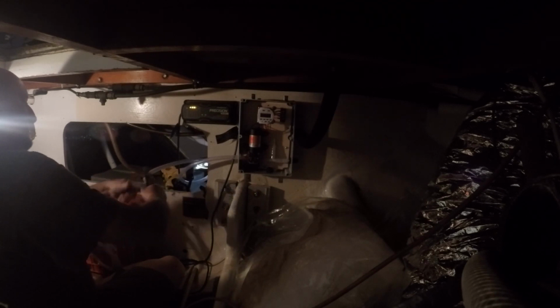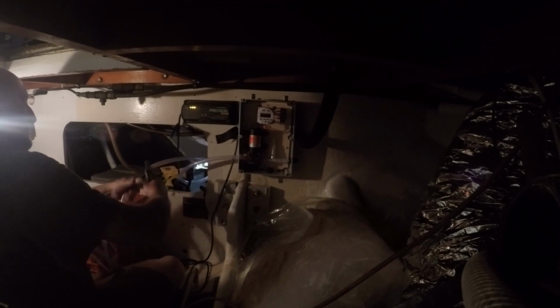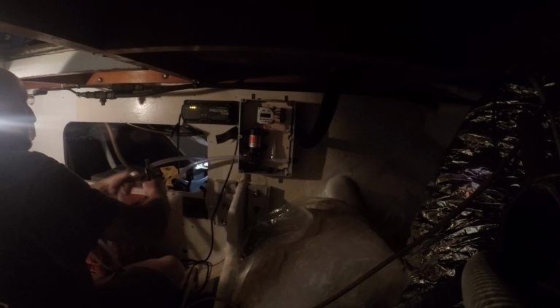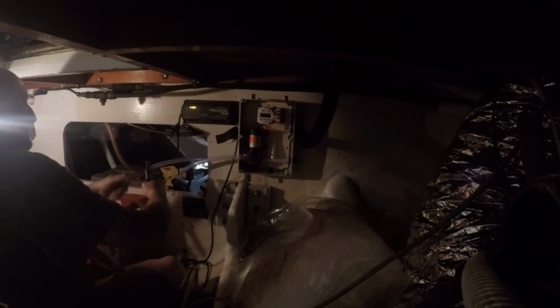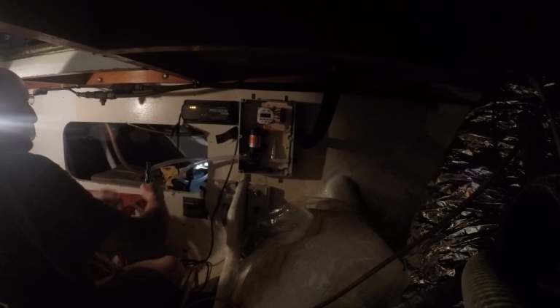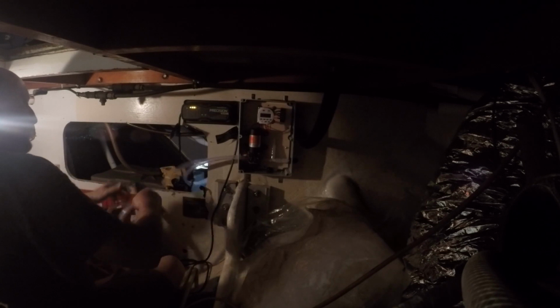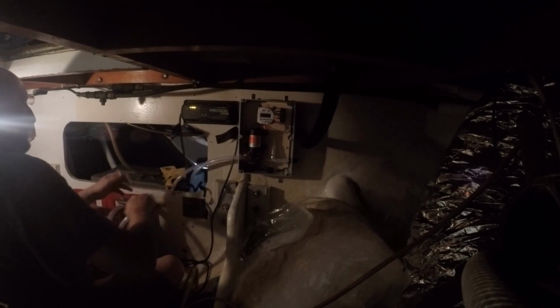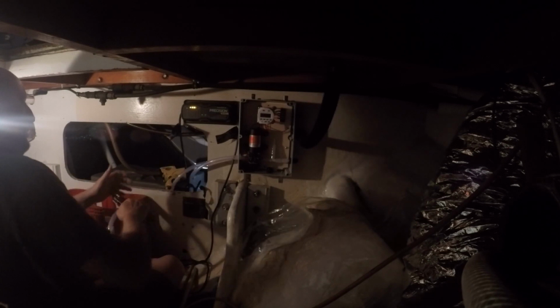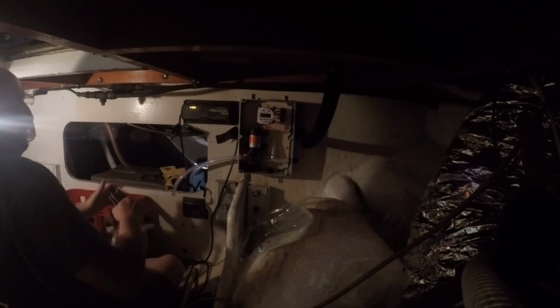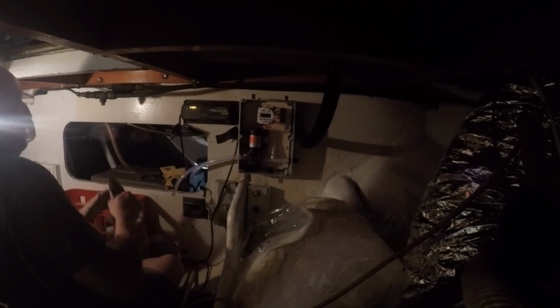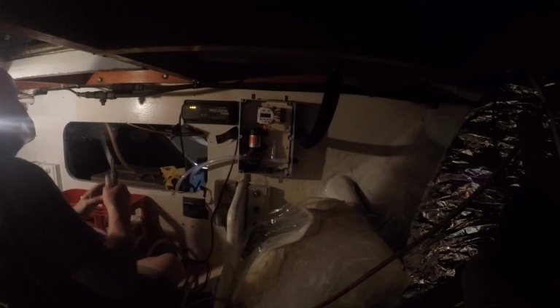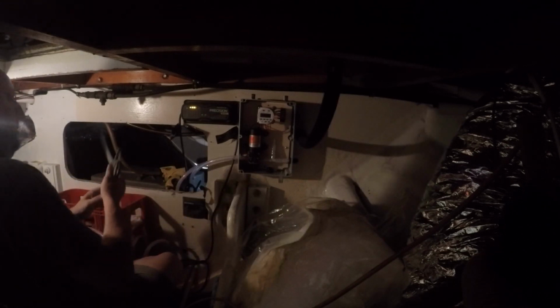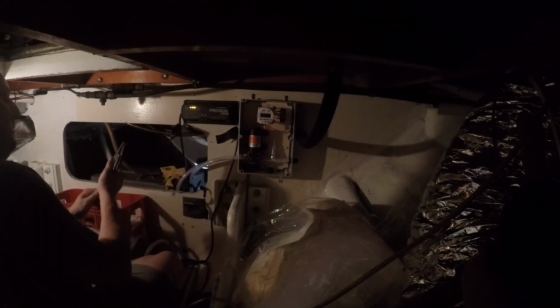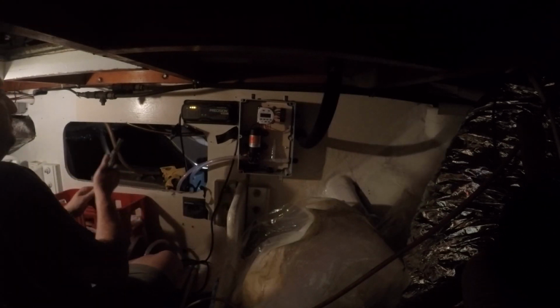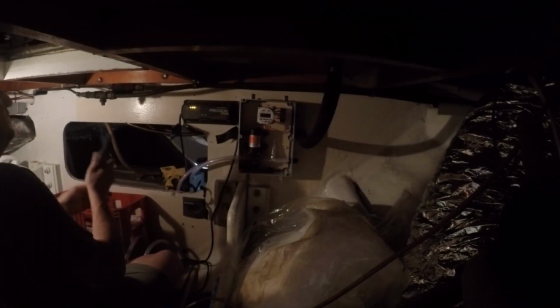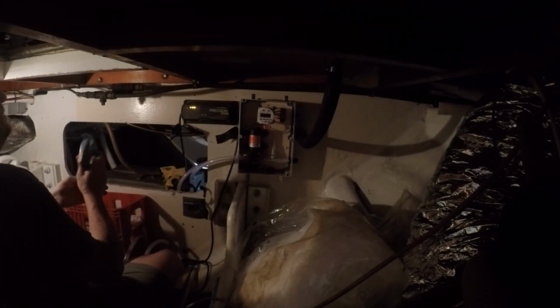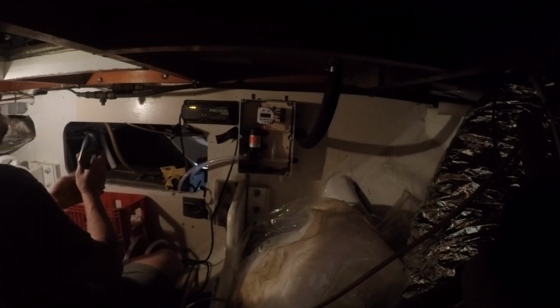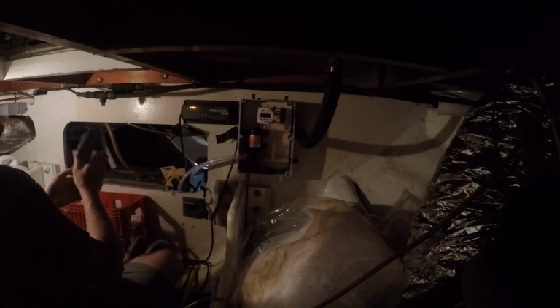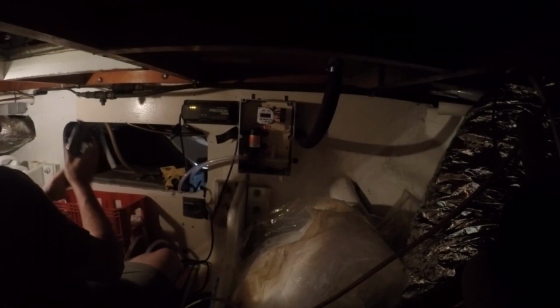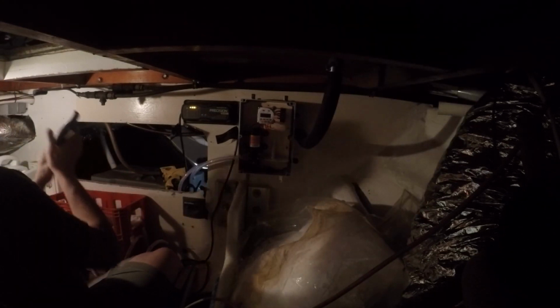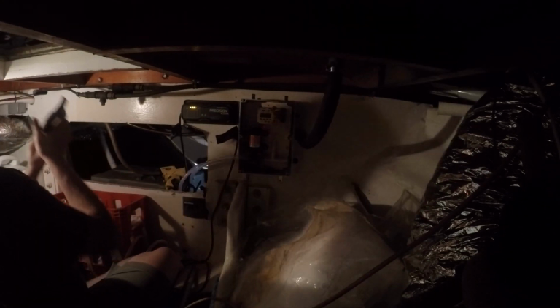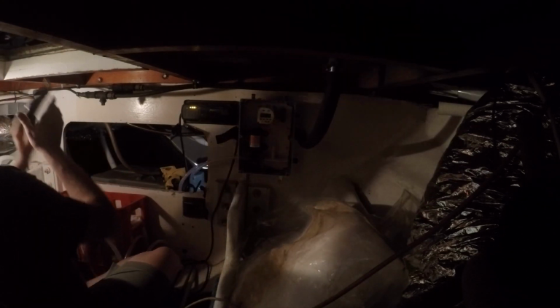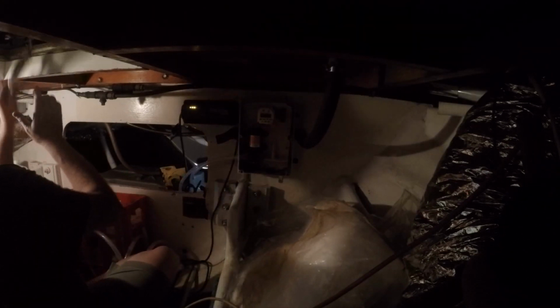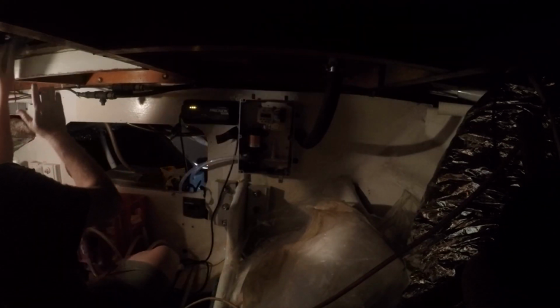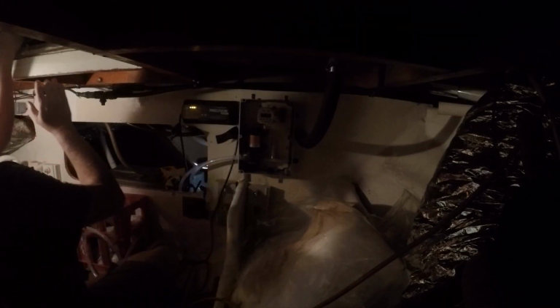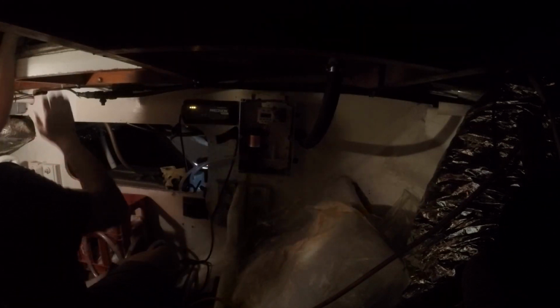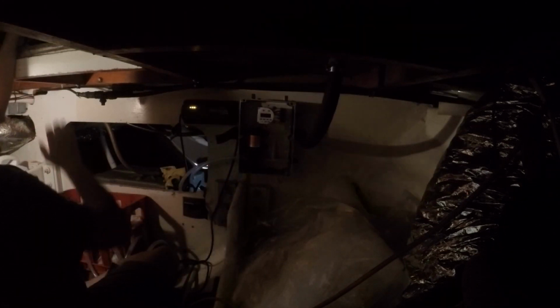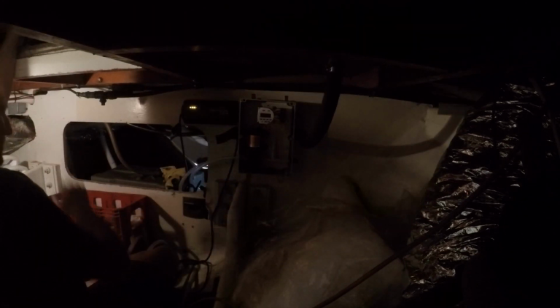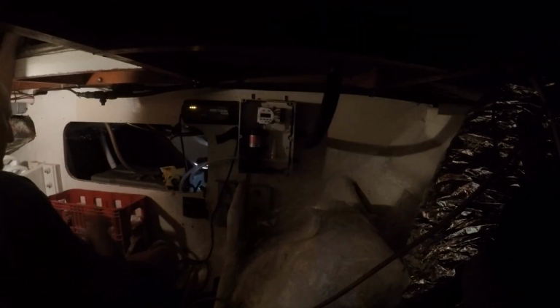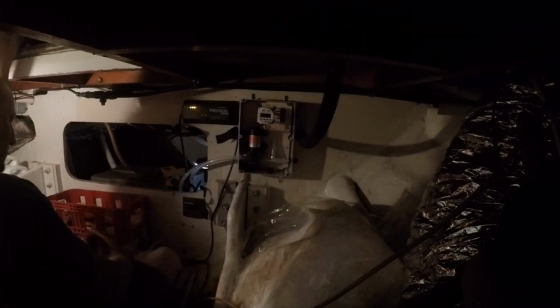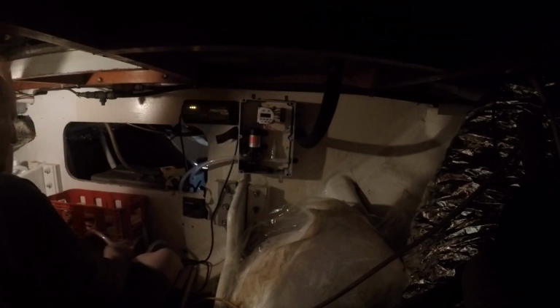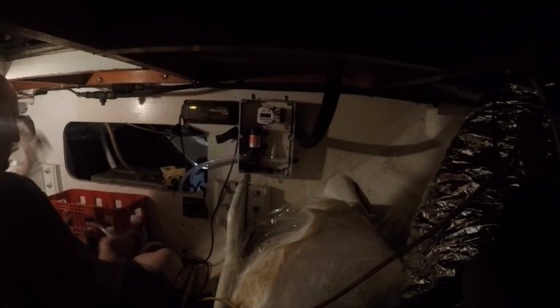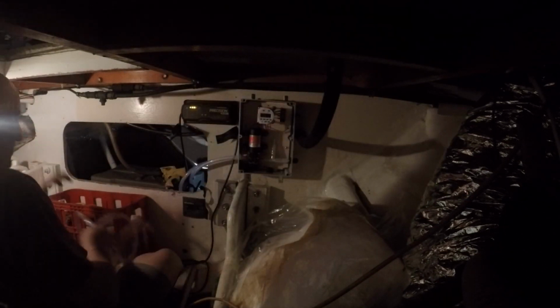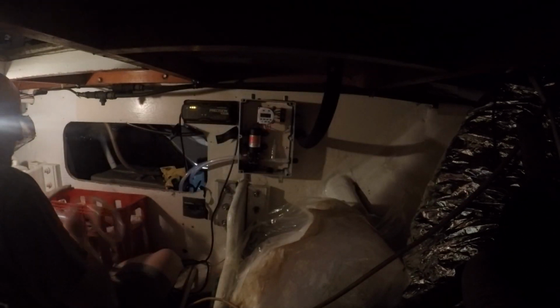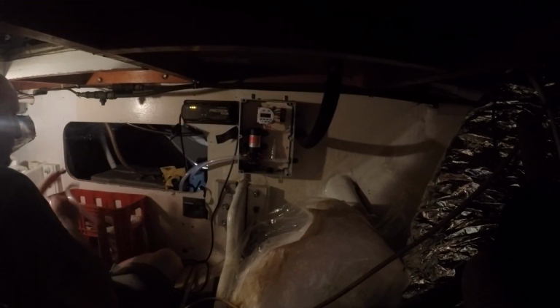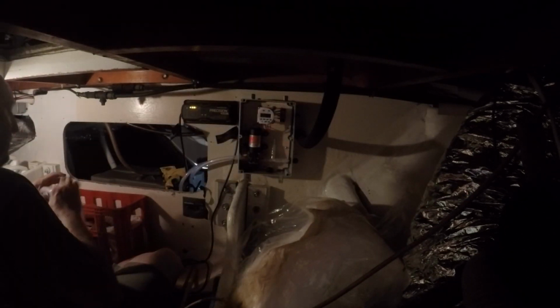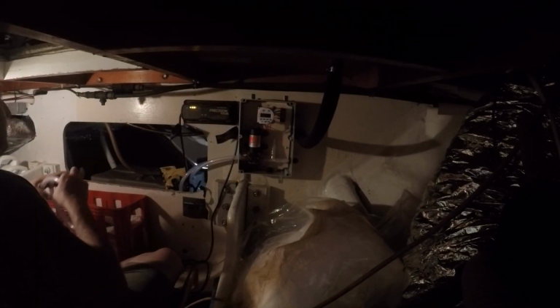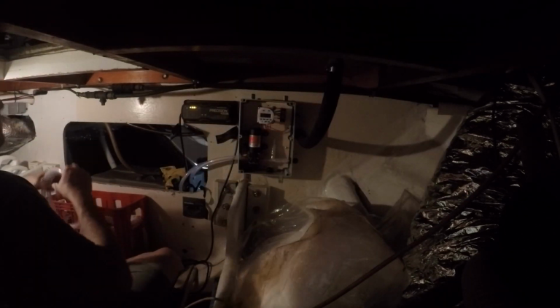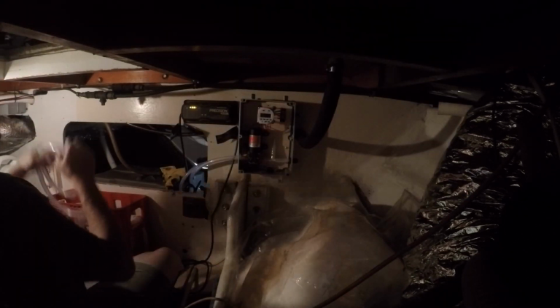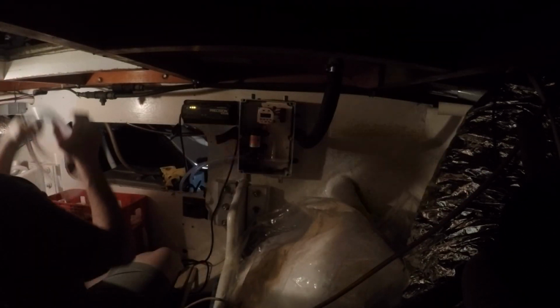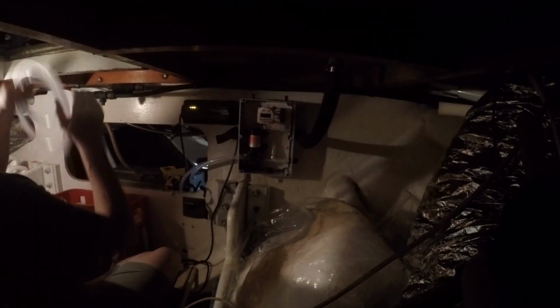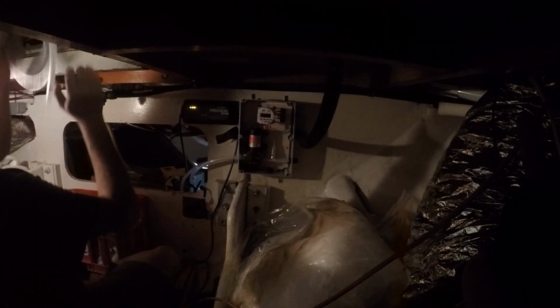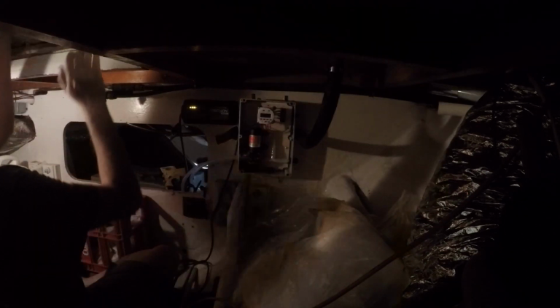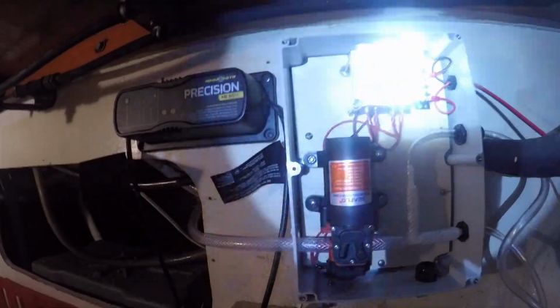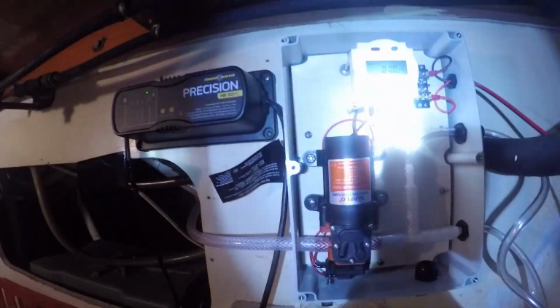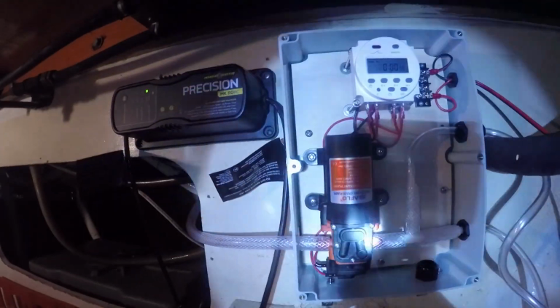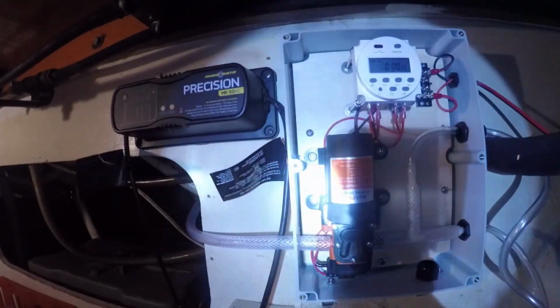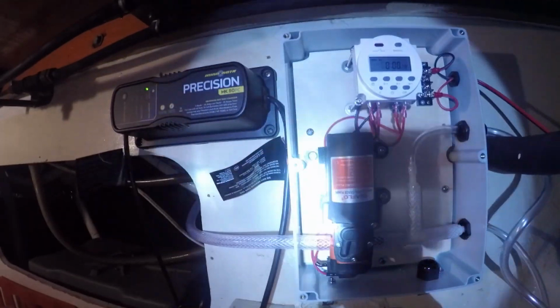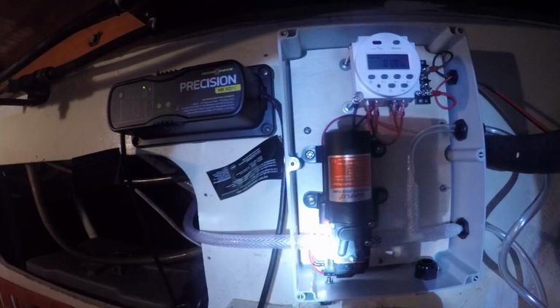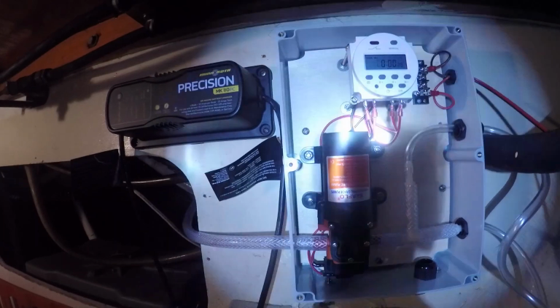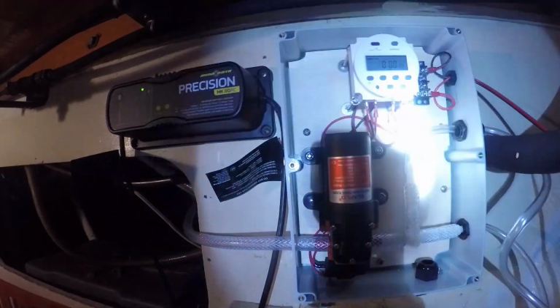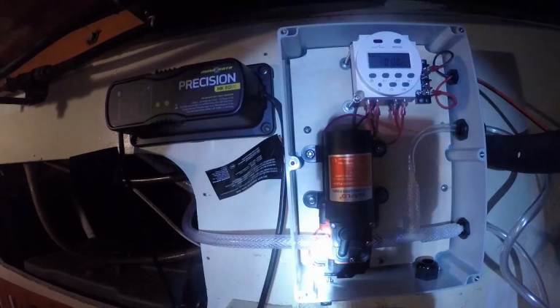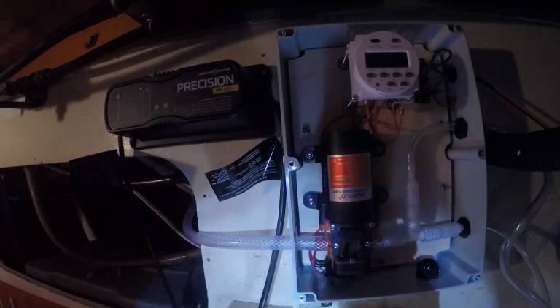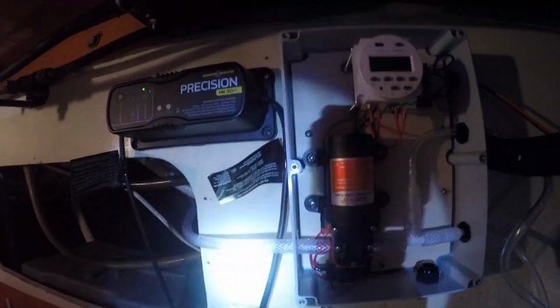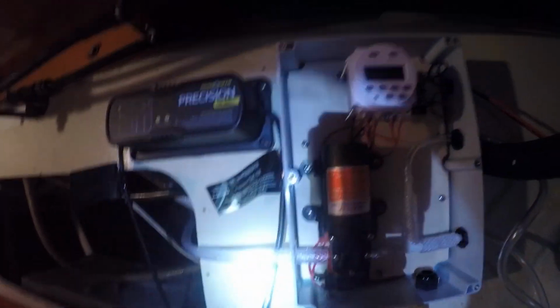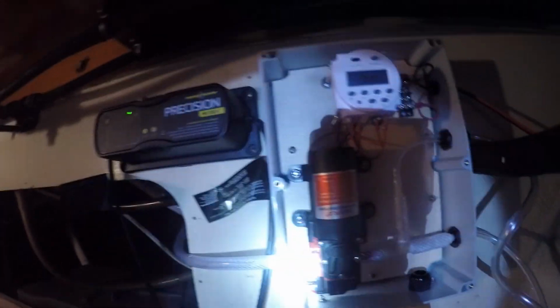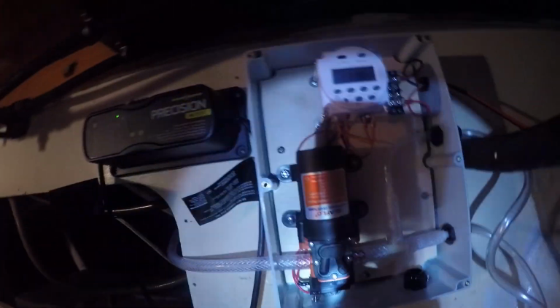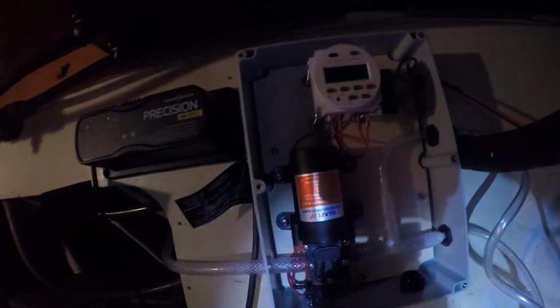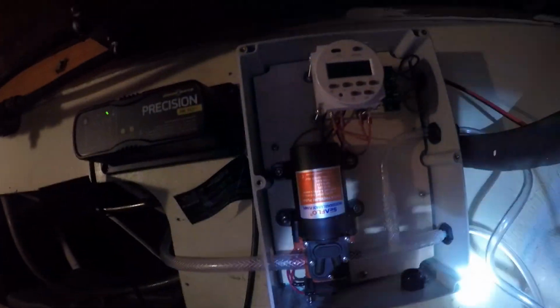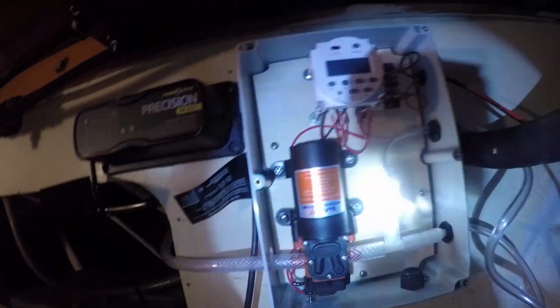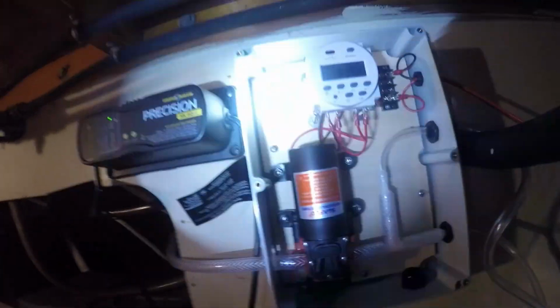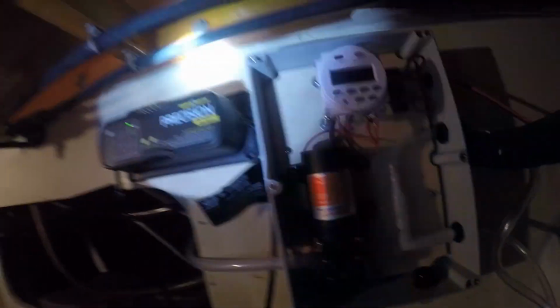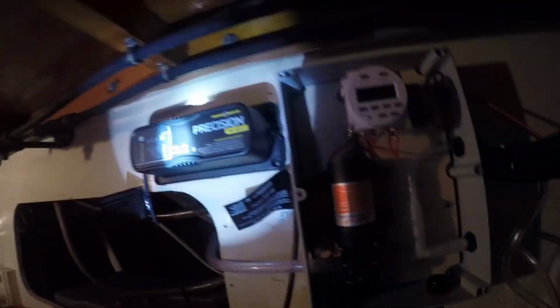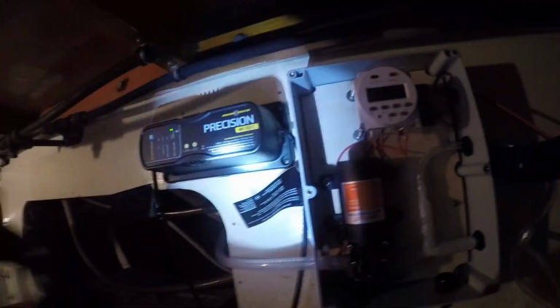My apologies on the poor lighting. I've got lights and we'll use them in future videos.